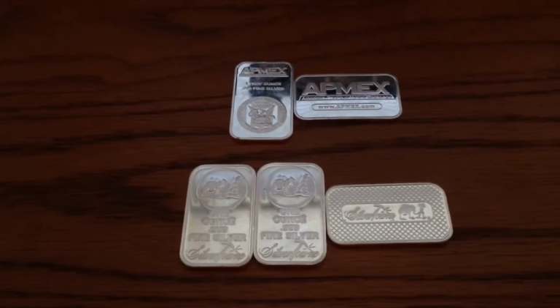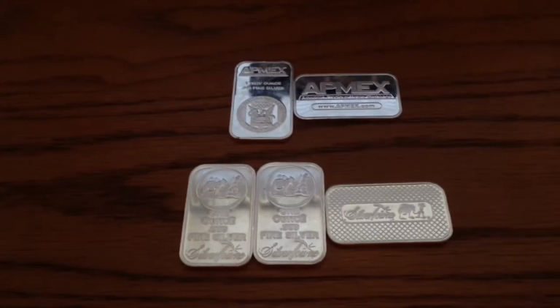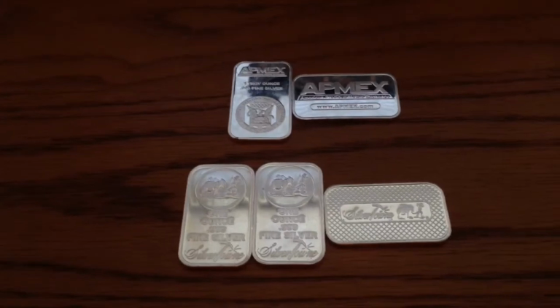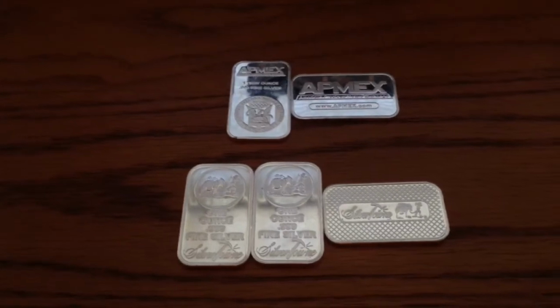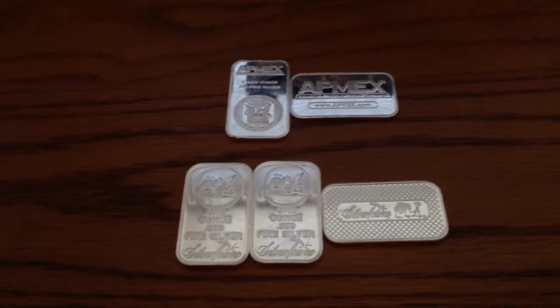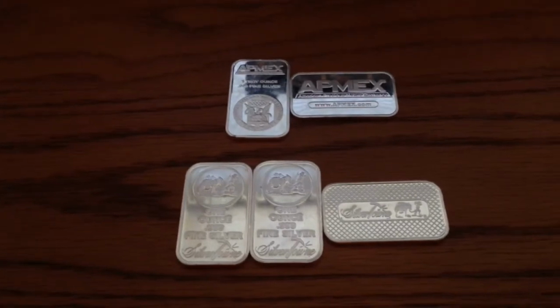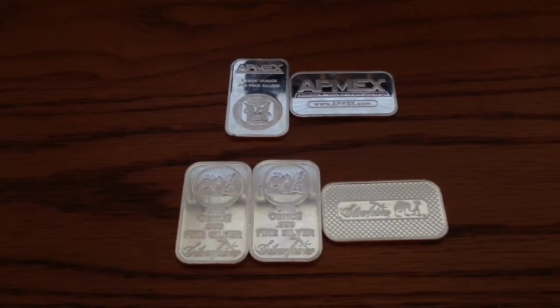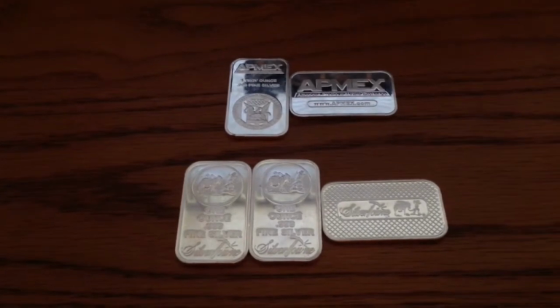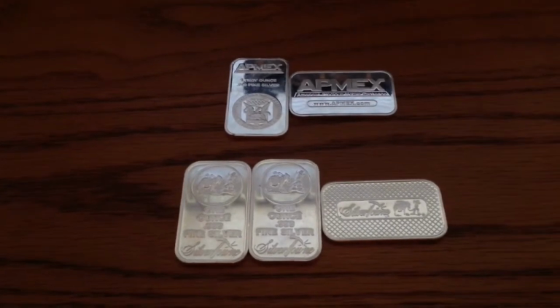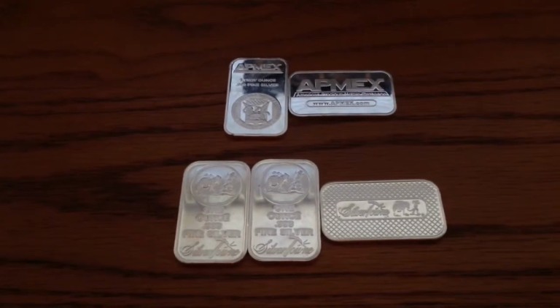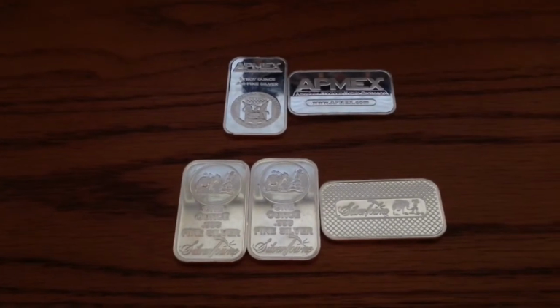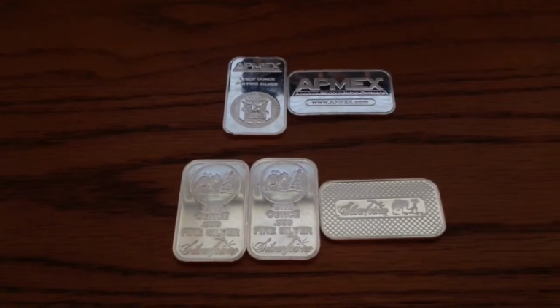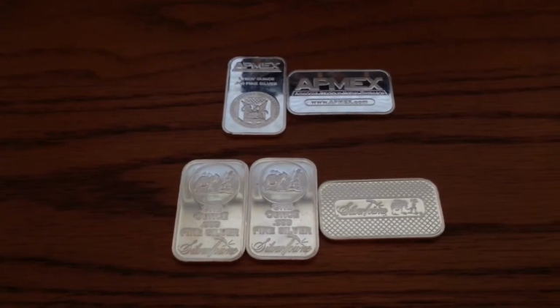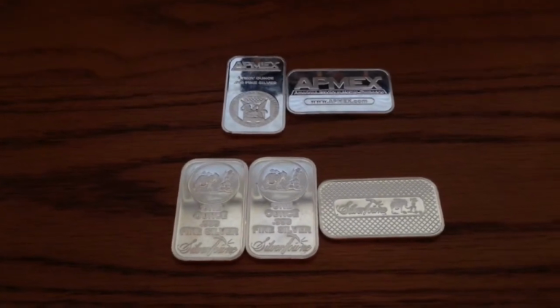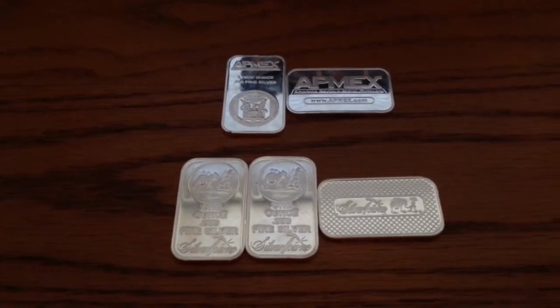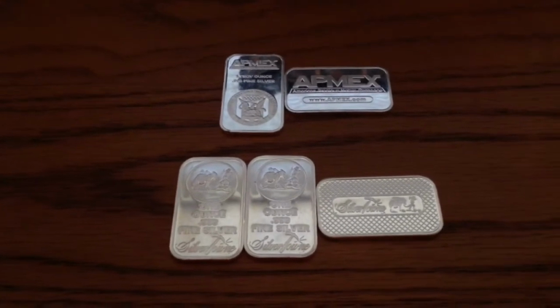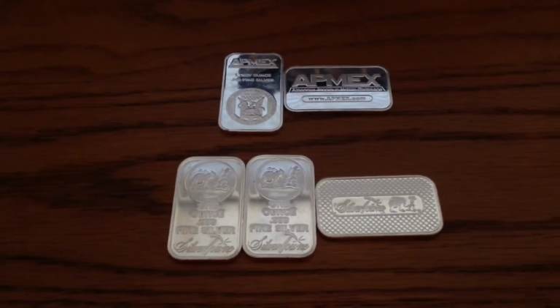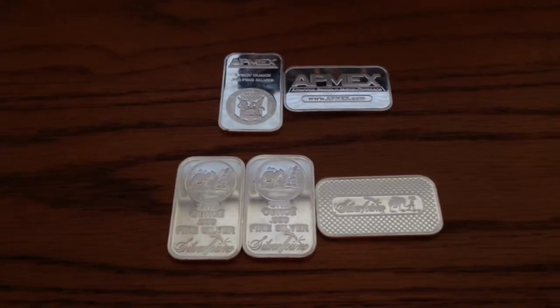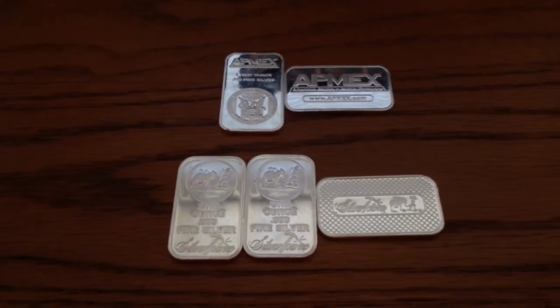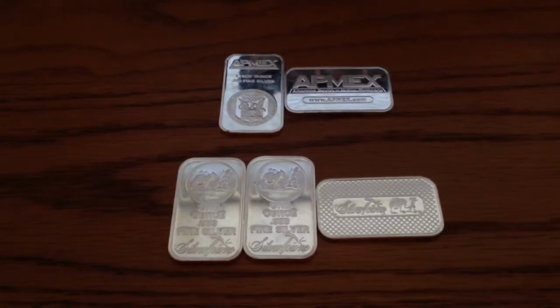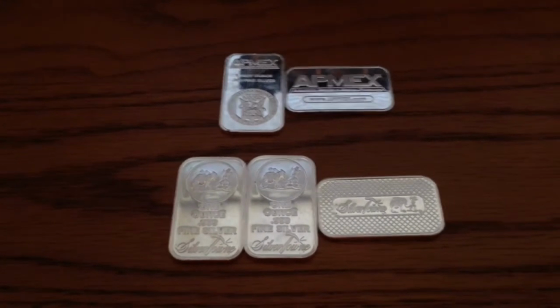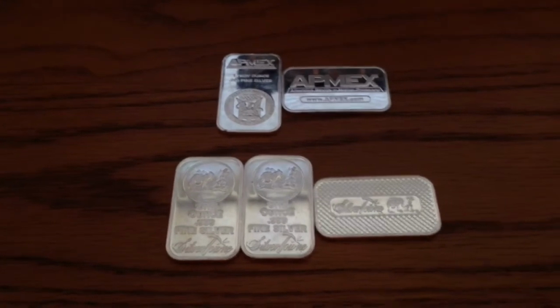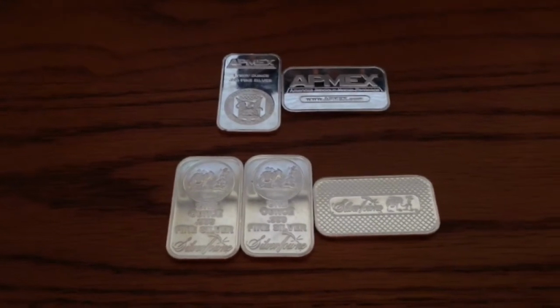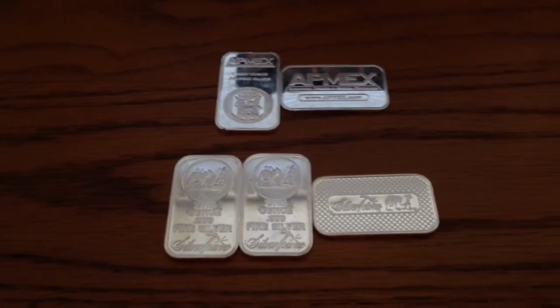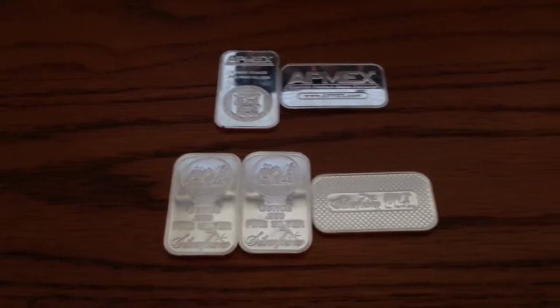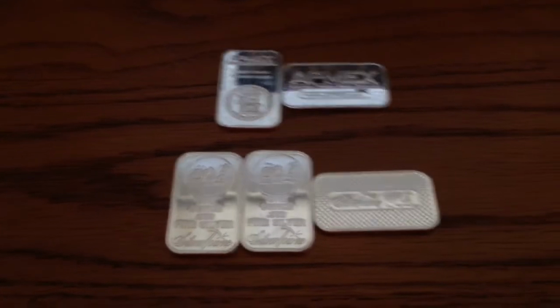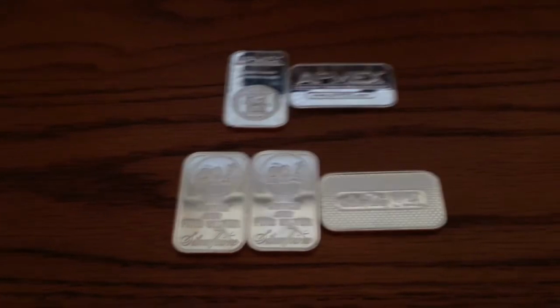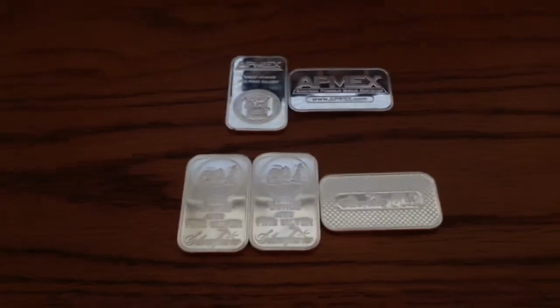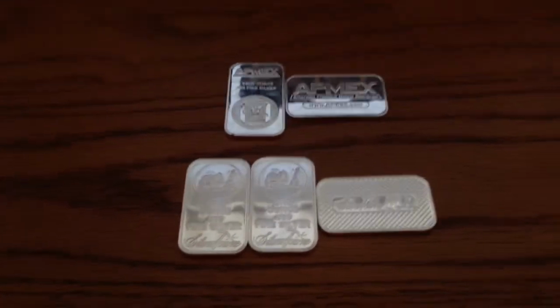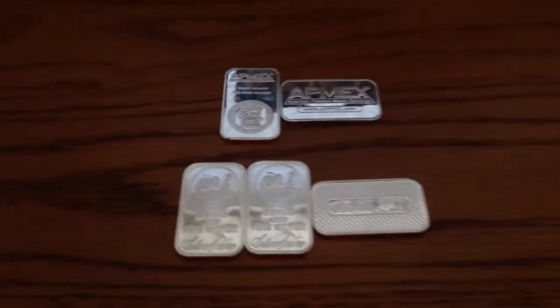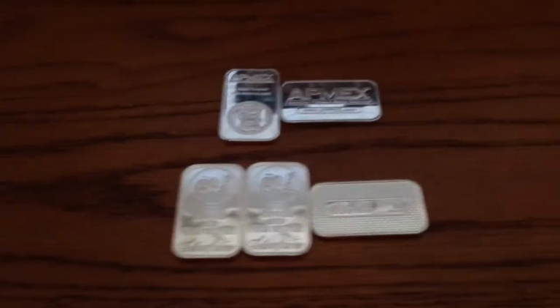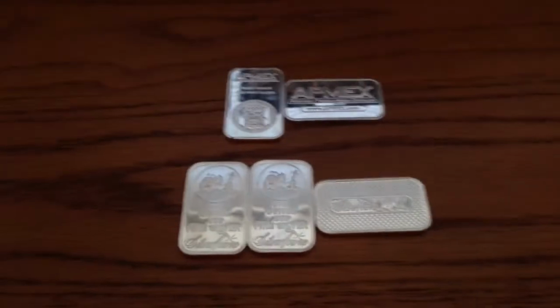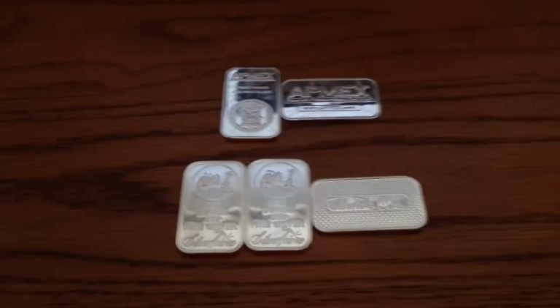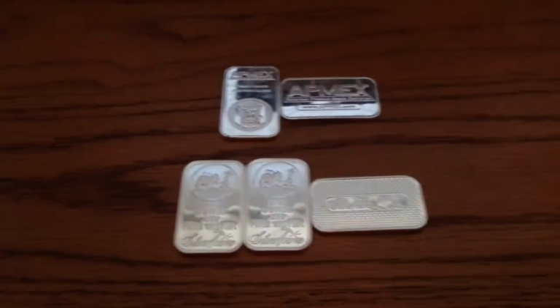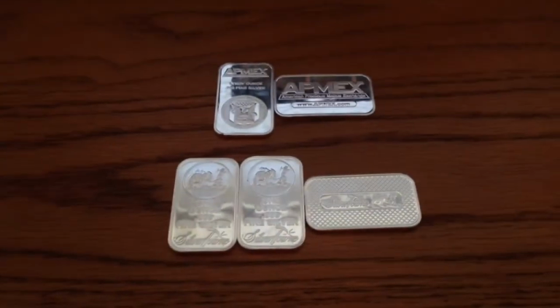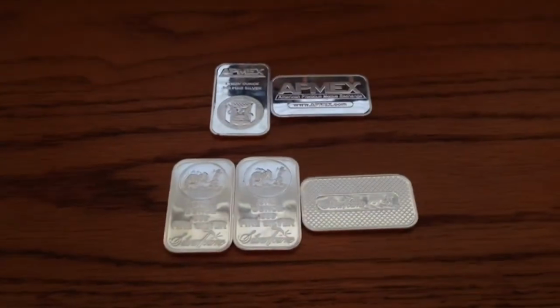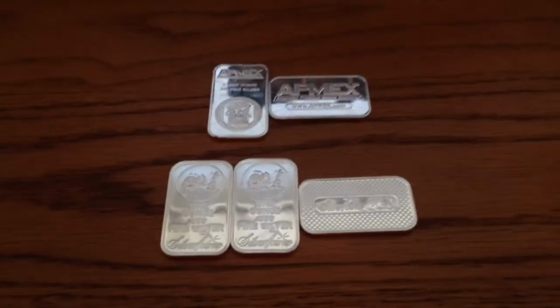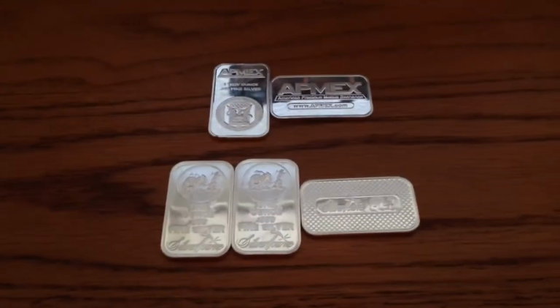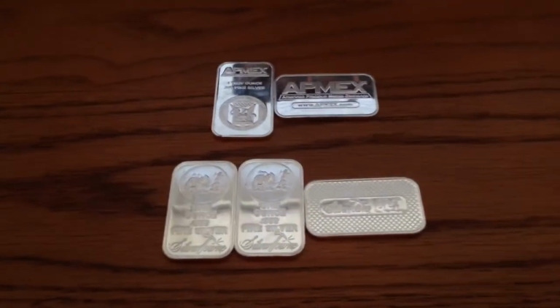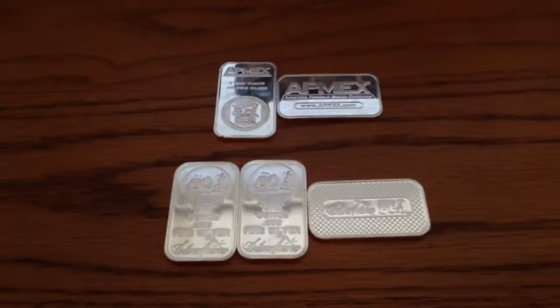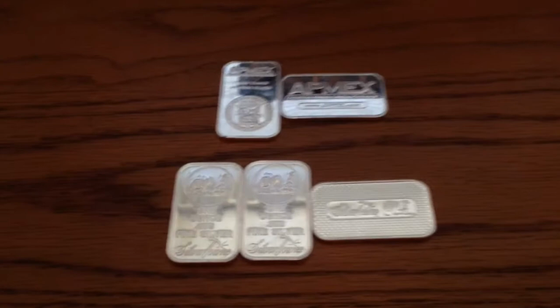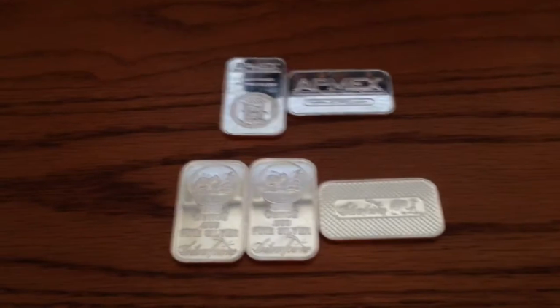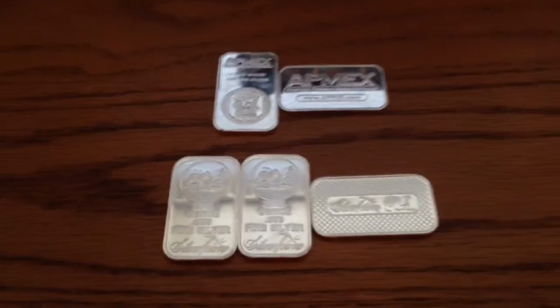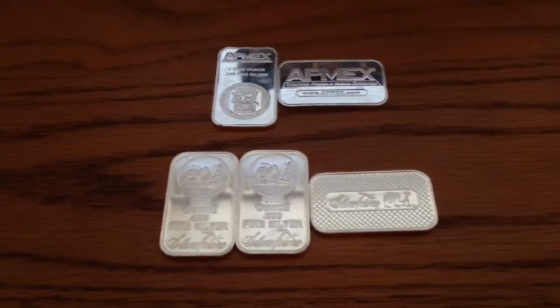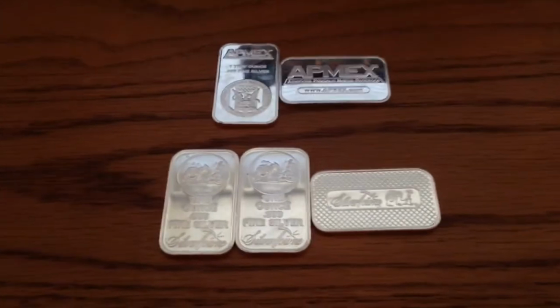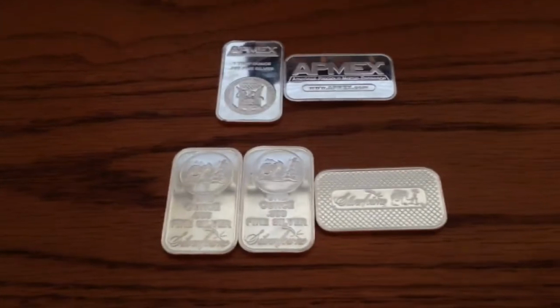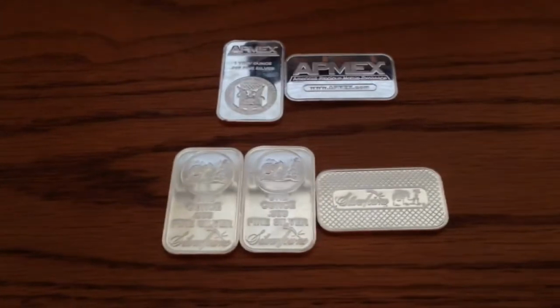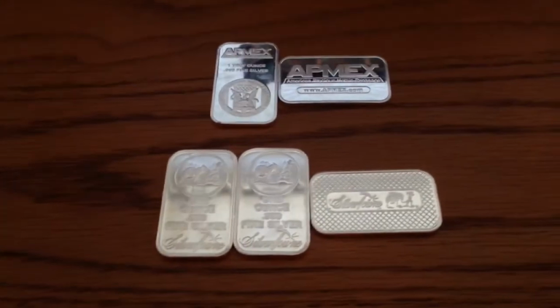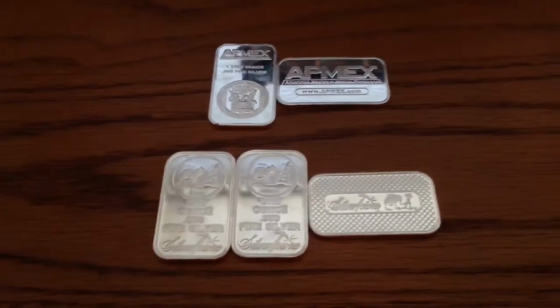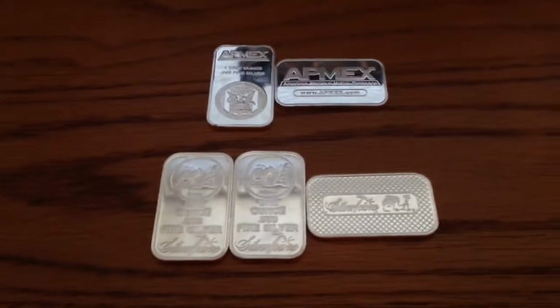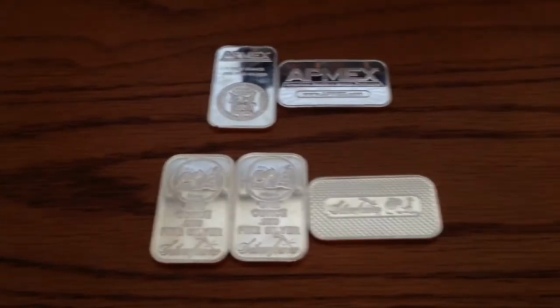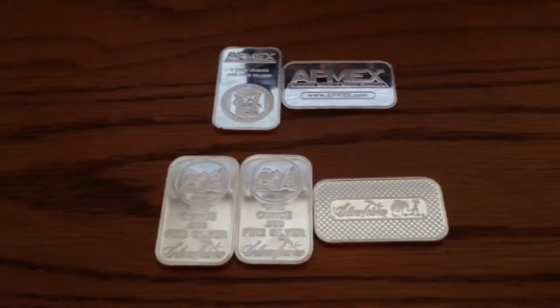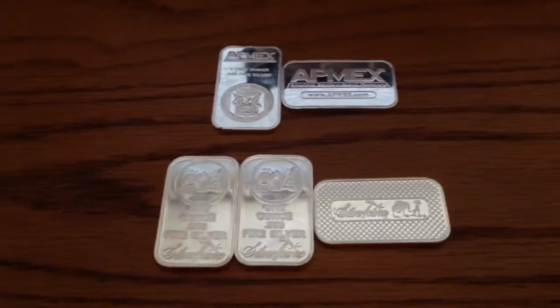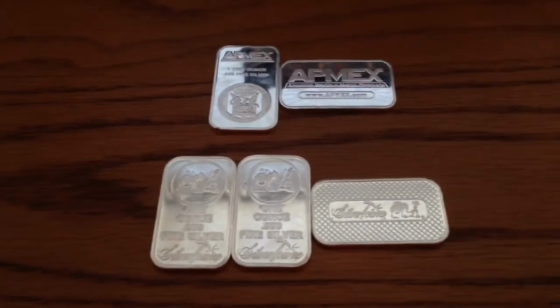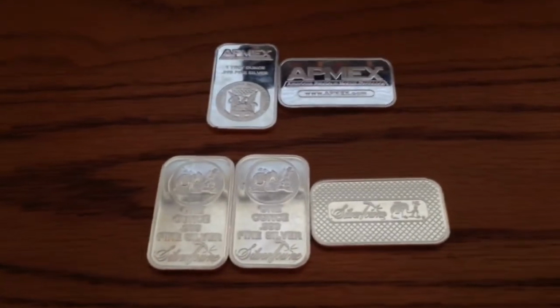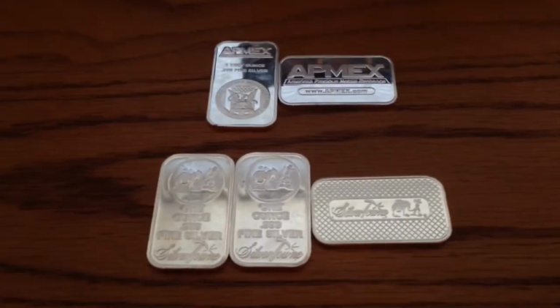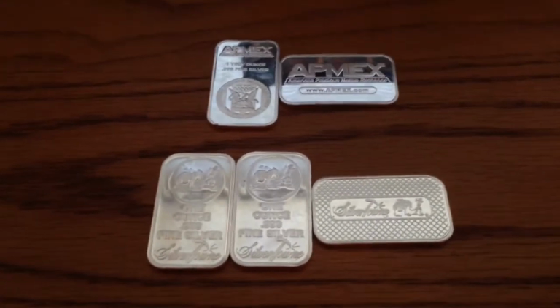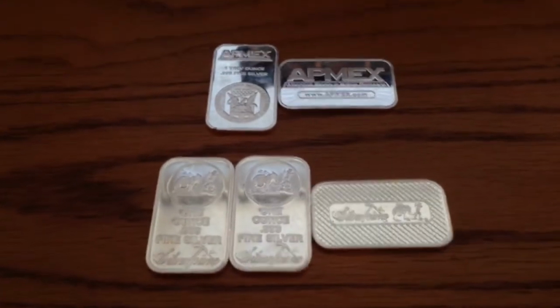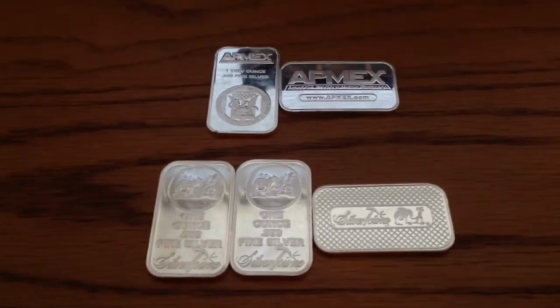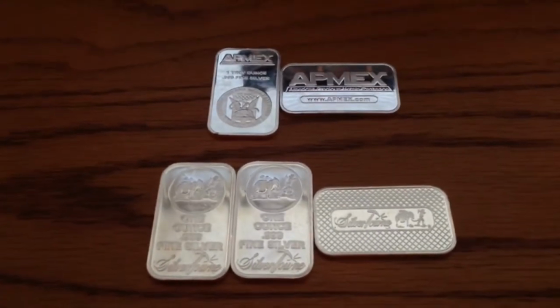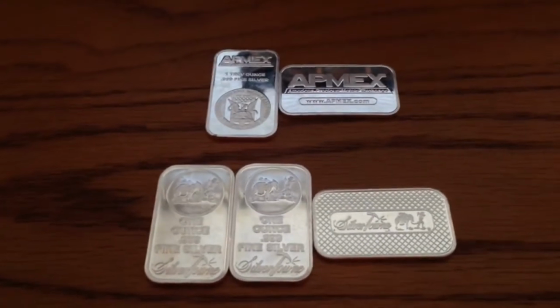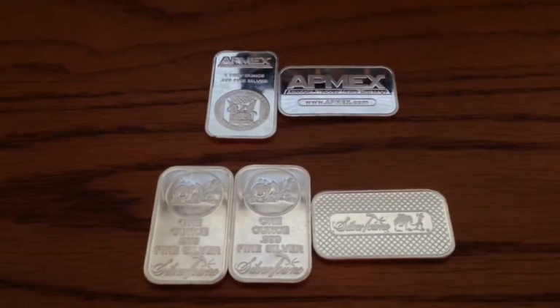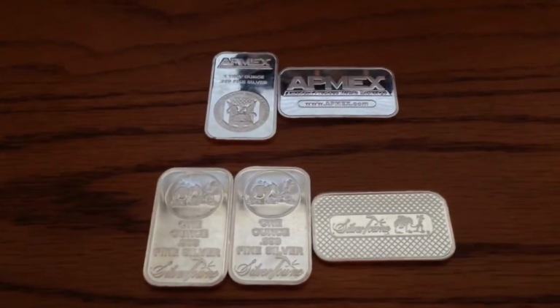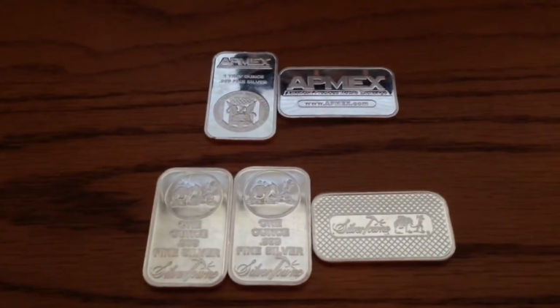Hey guys, the Road Corn Roller here. Like I said in my last video, I was picking up five ounces of bullion — and here it is.